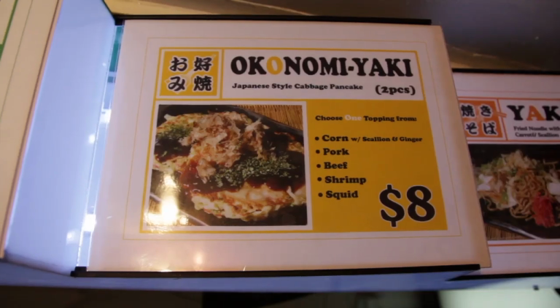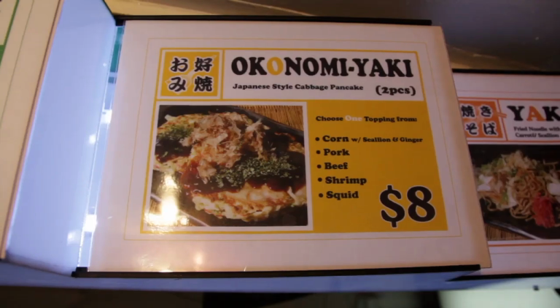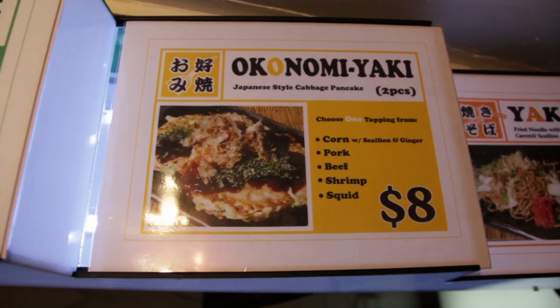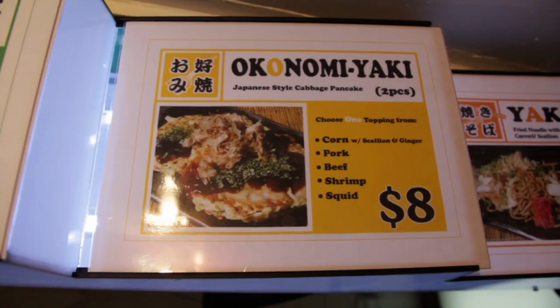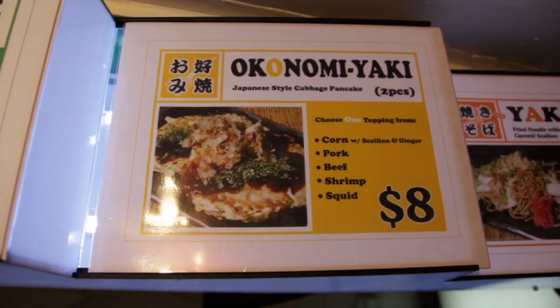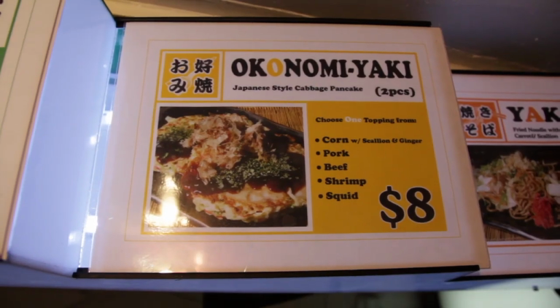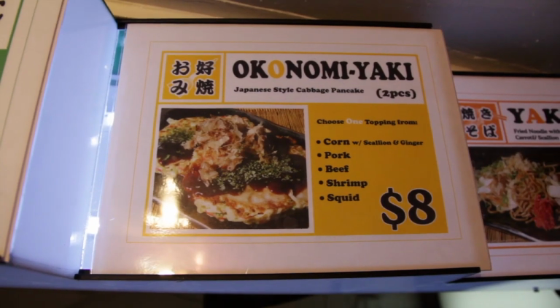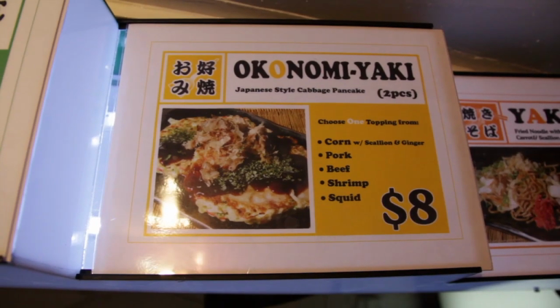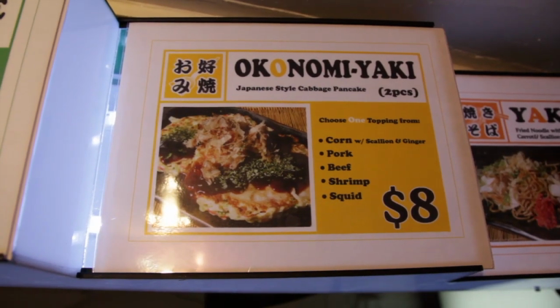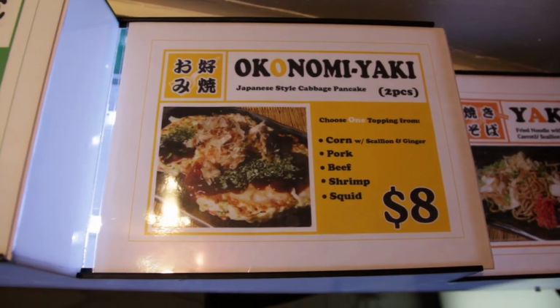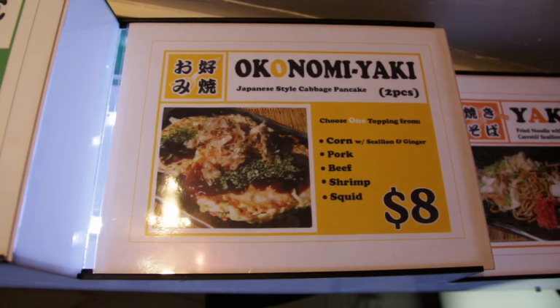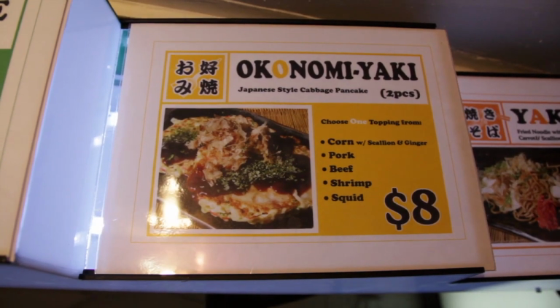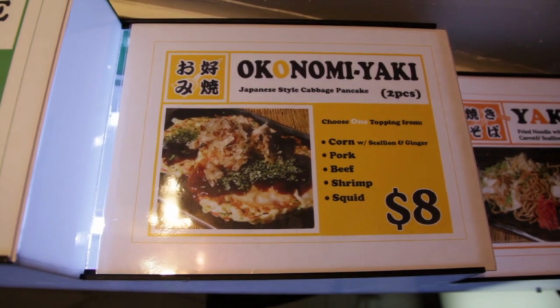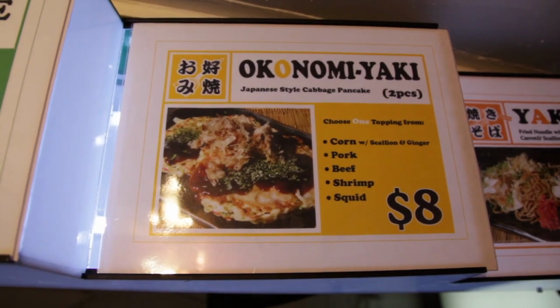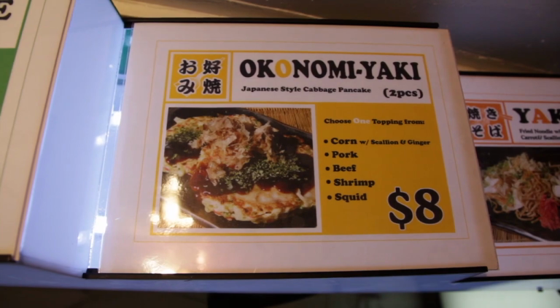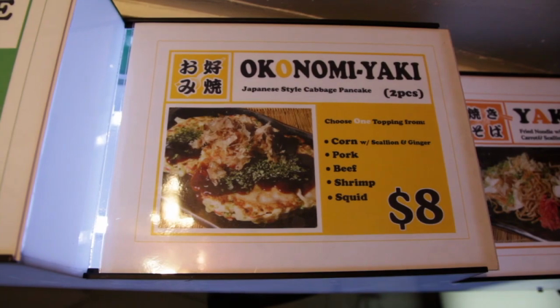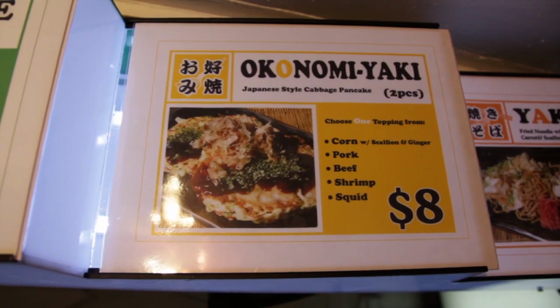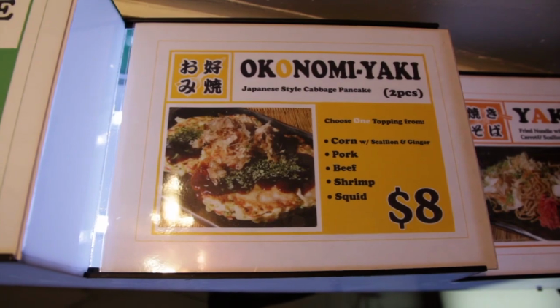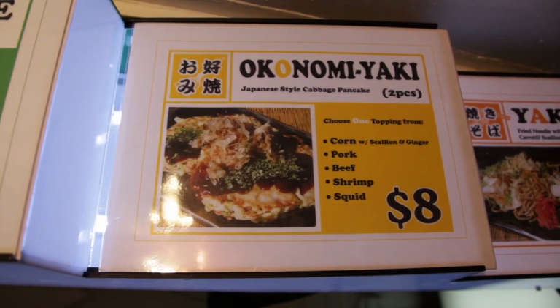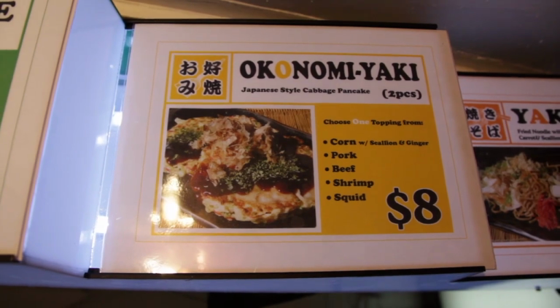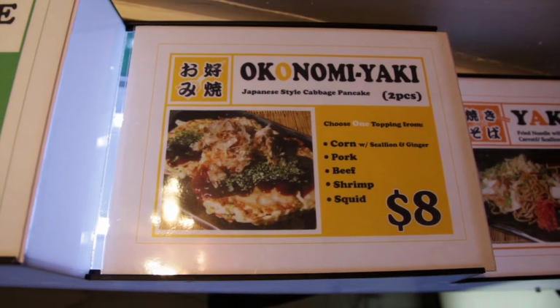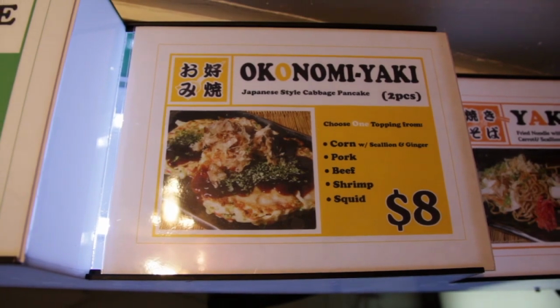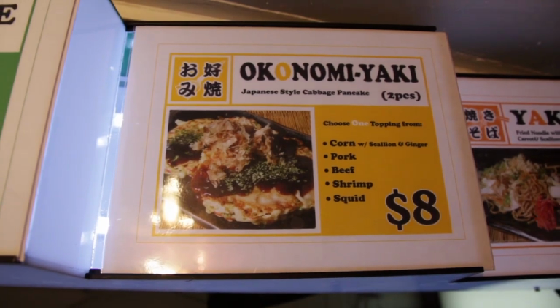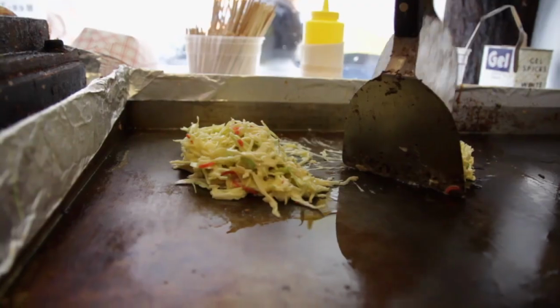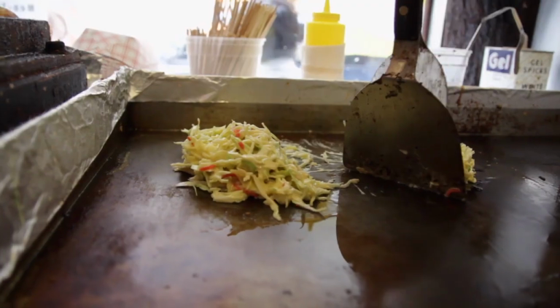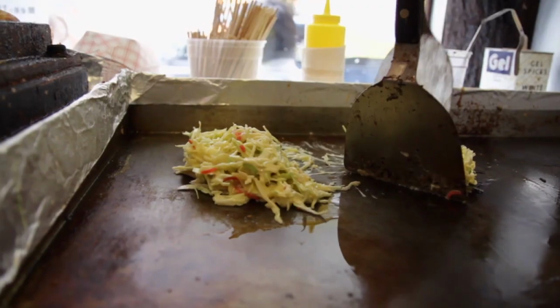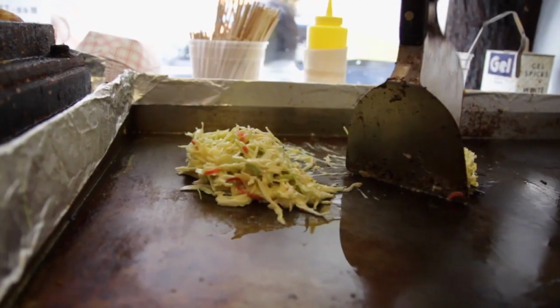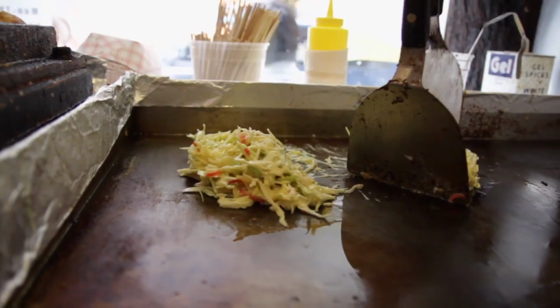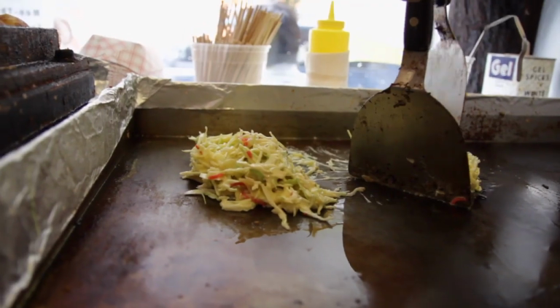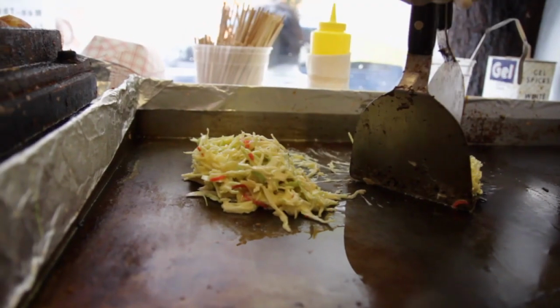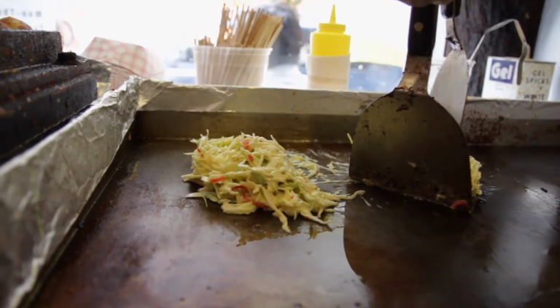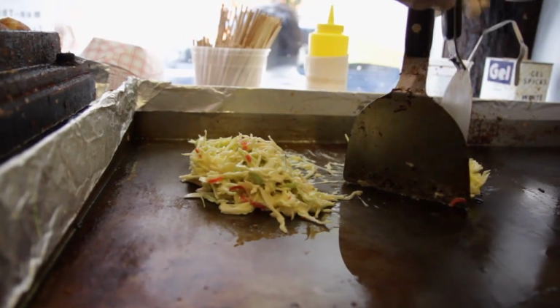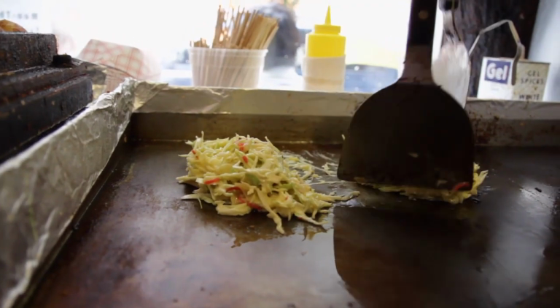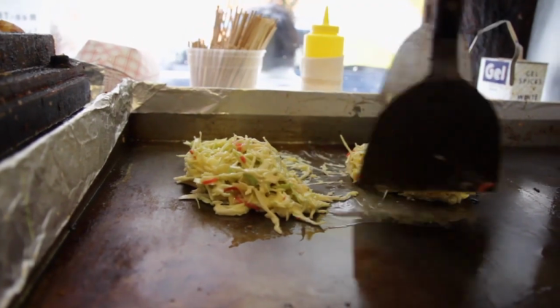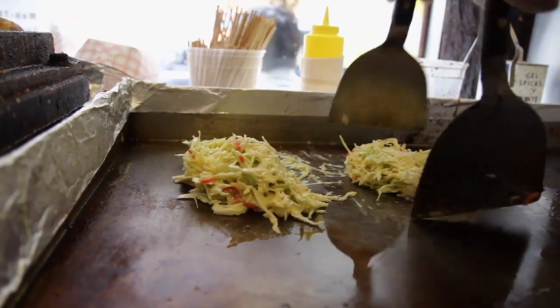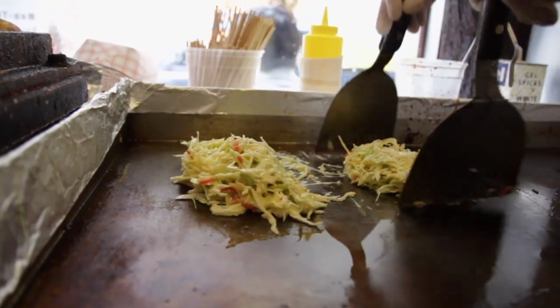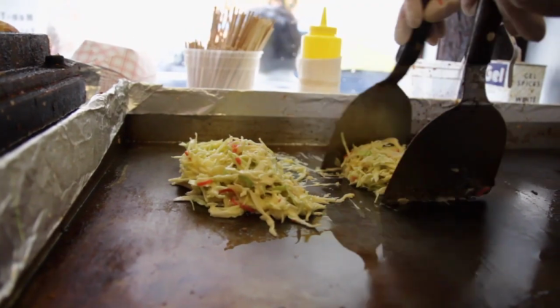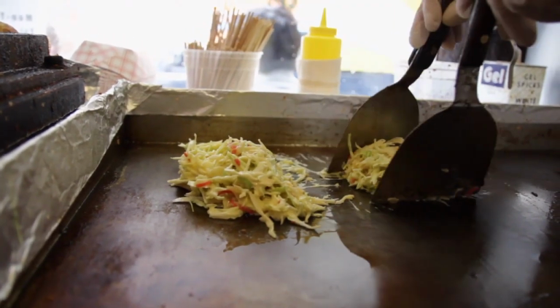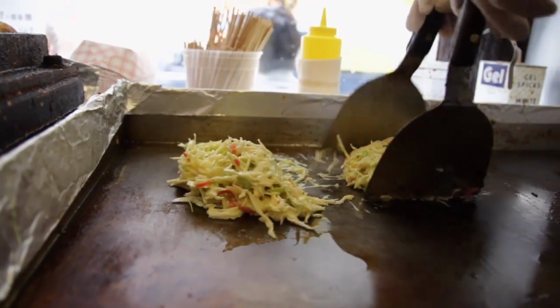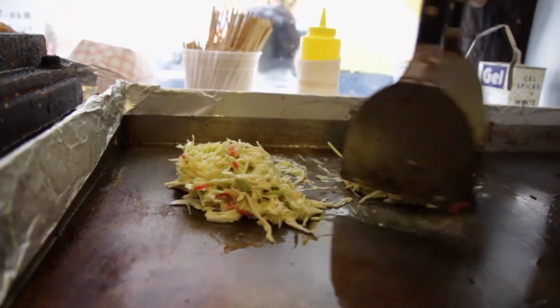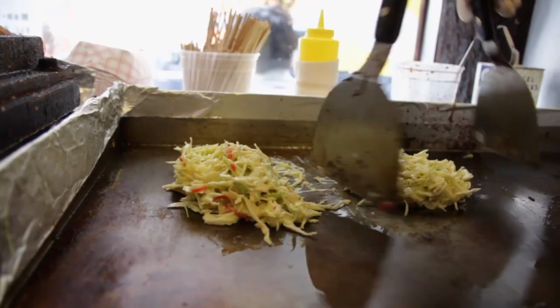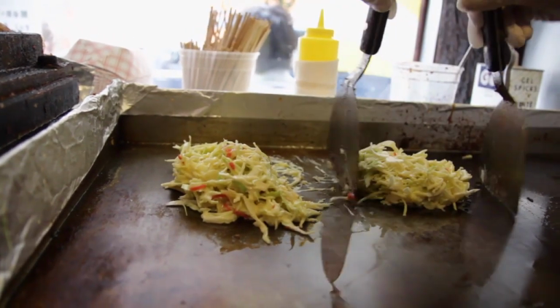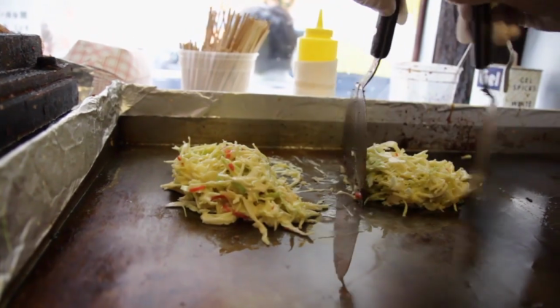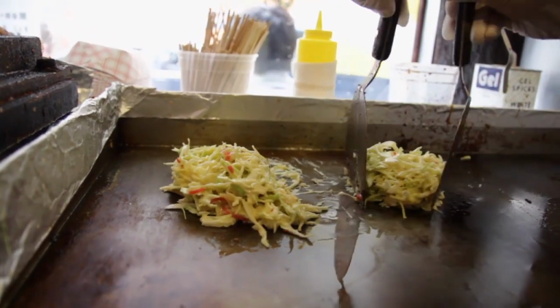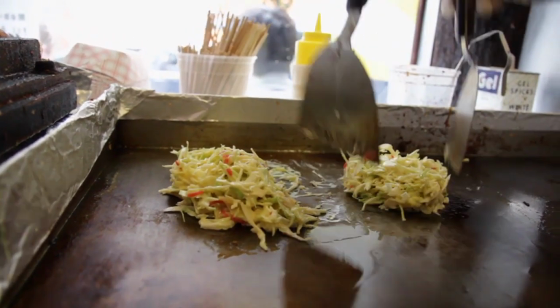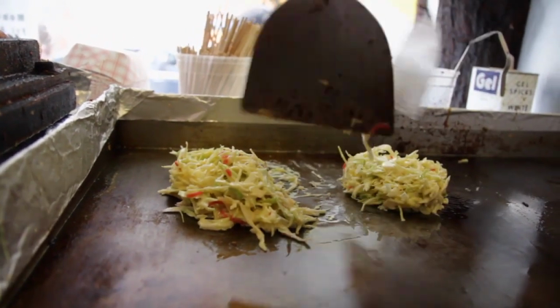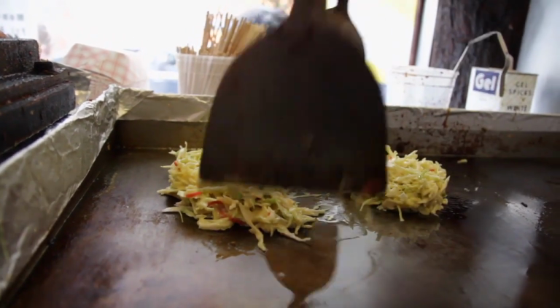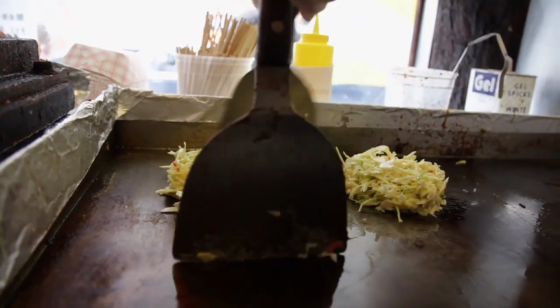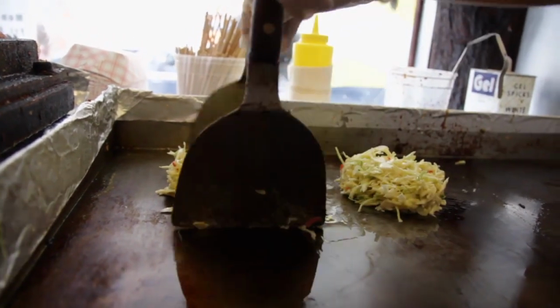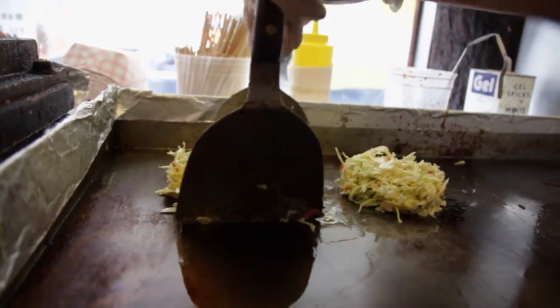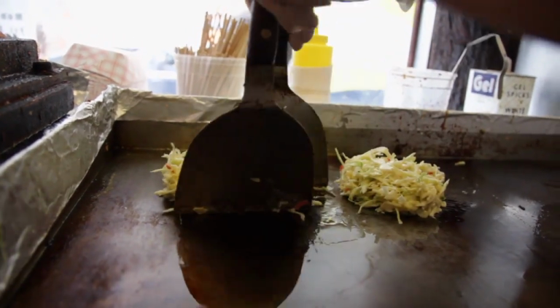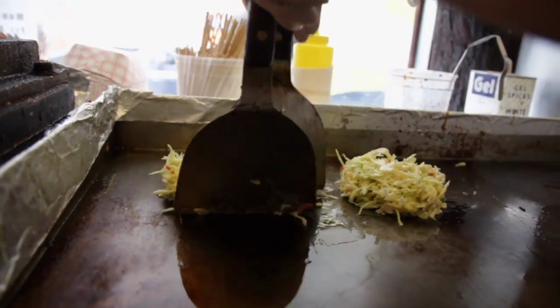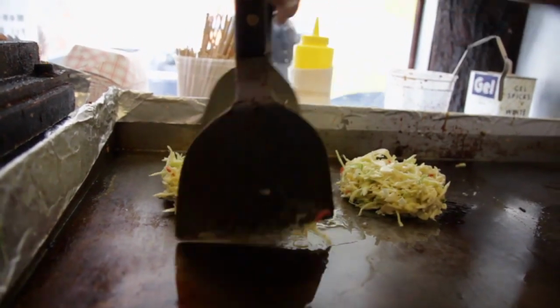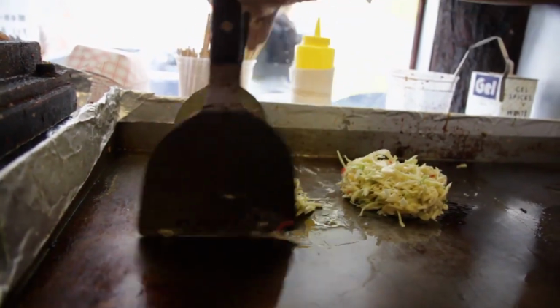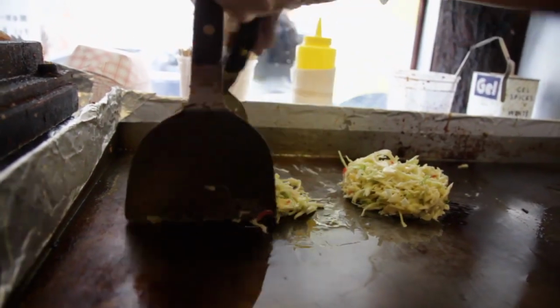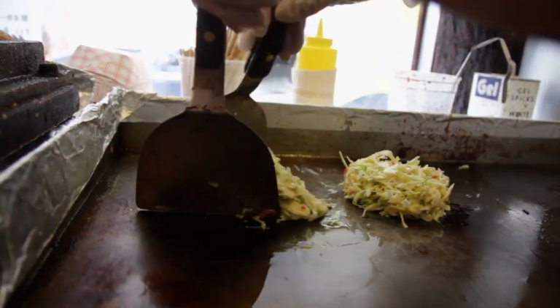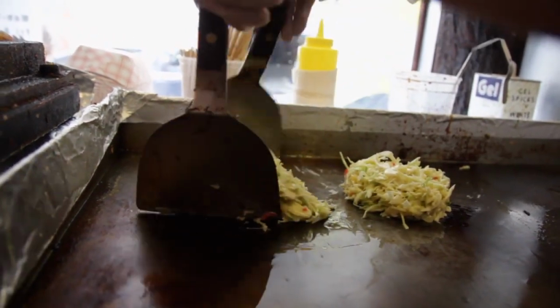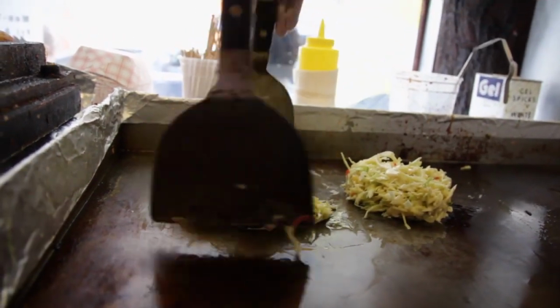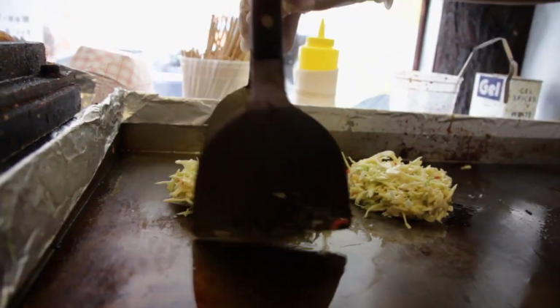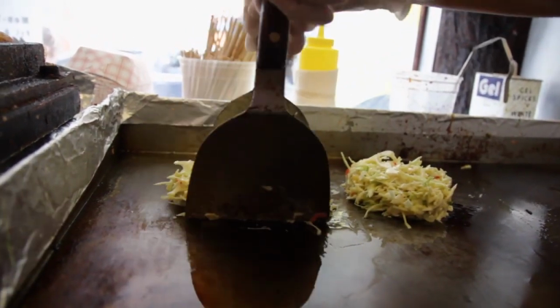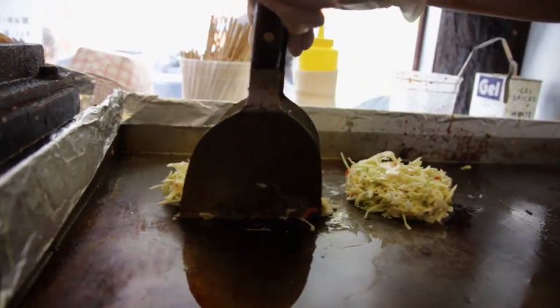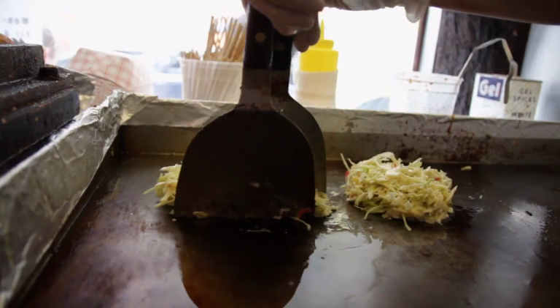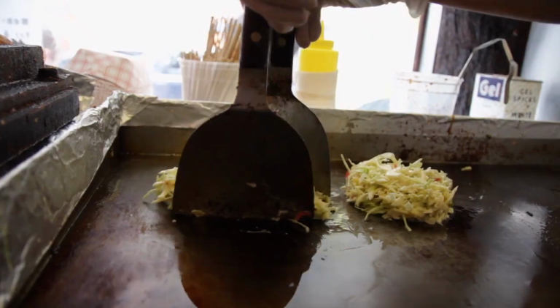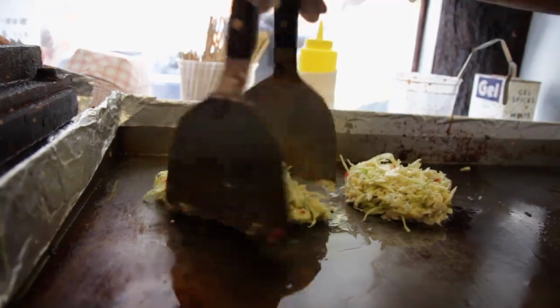Okonomi means favorite, and yaki means grilled. Otofuku makes the Osaka version of the dish, which uses a batter mixed with vegetables as a base.